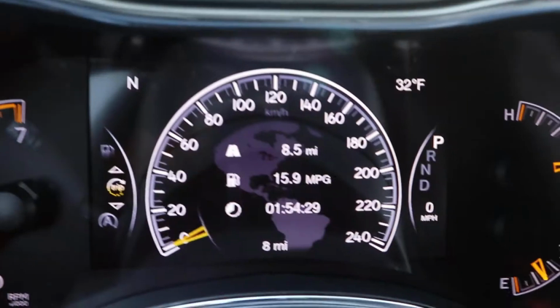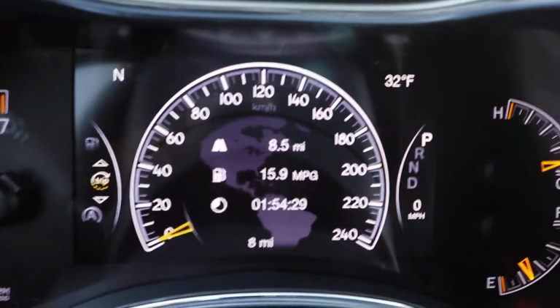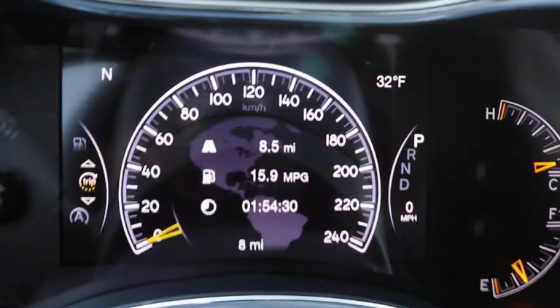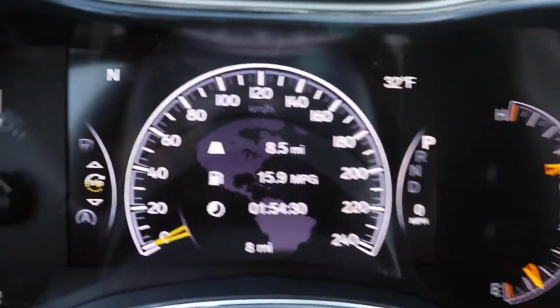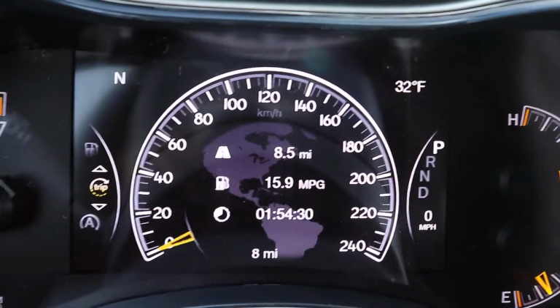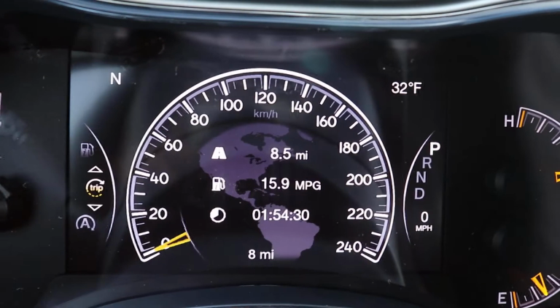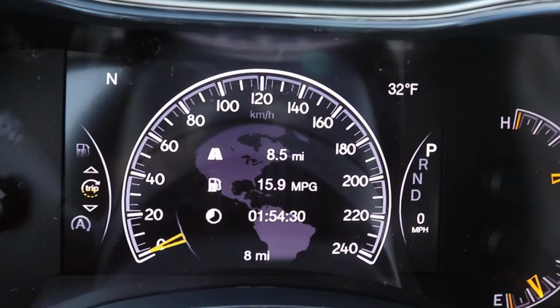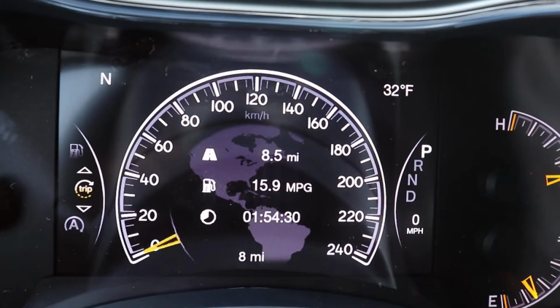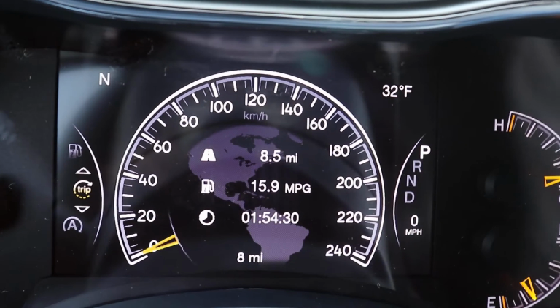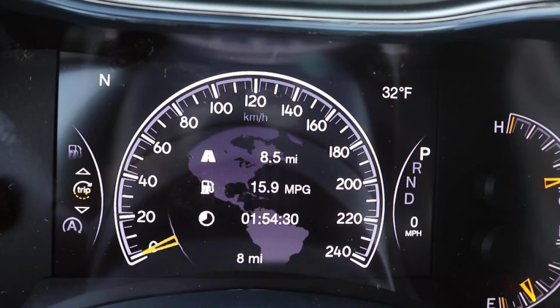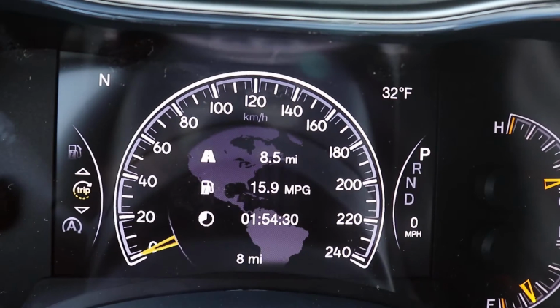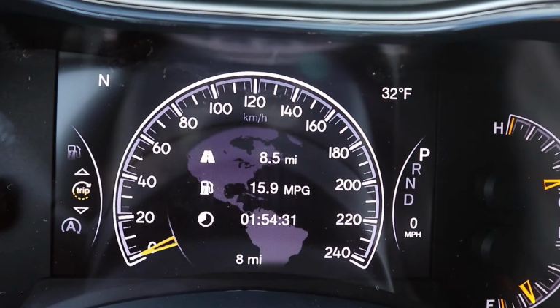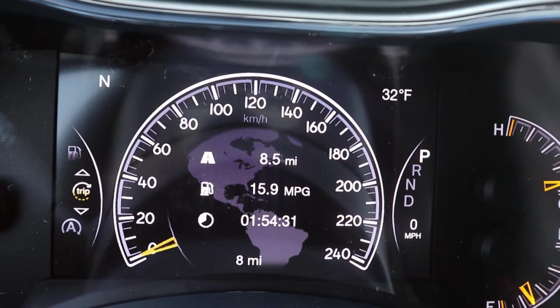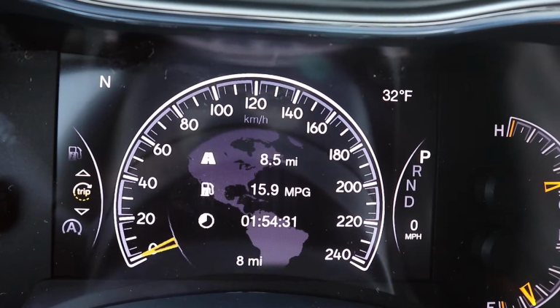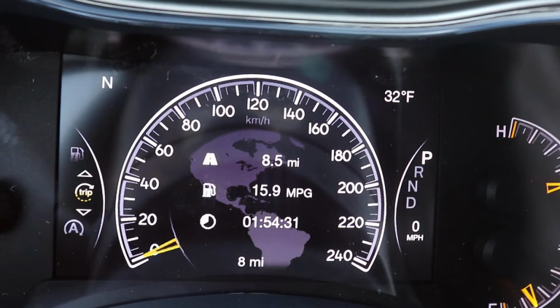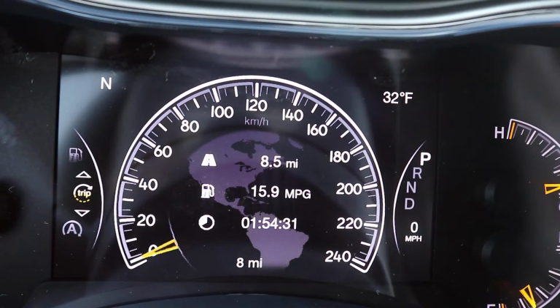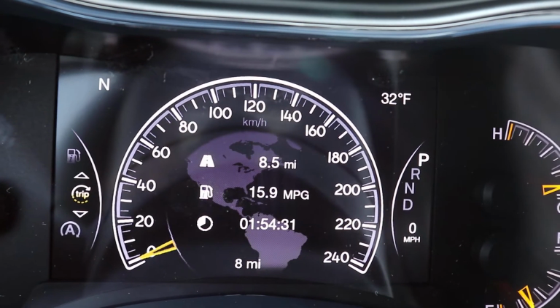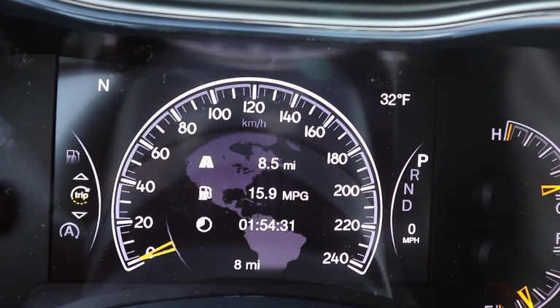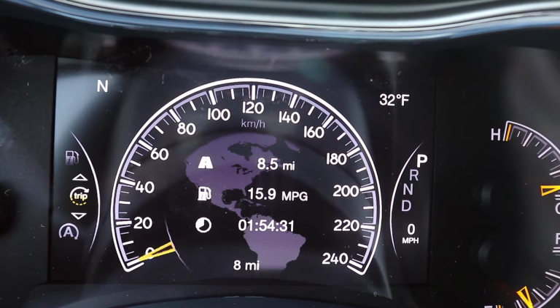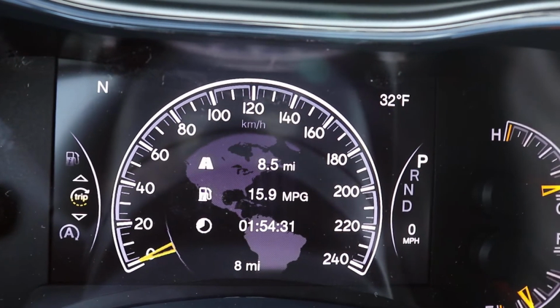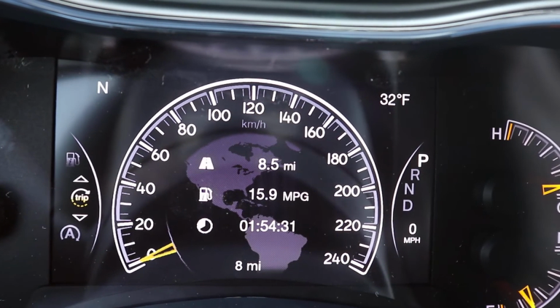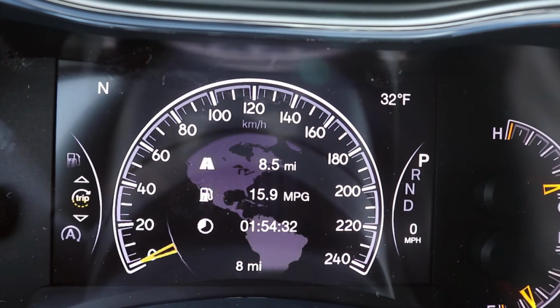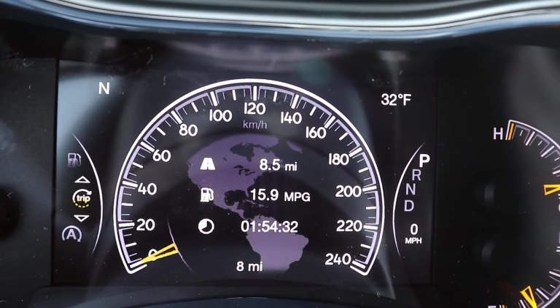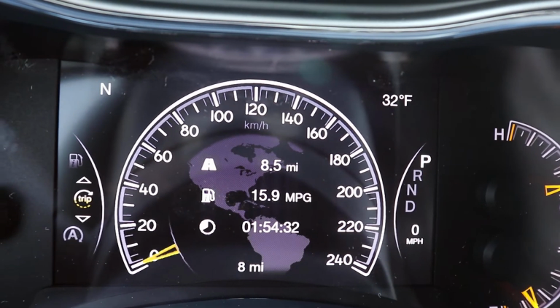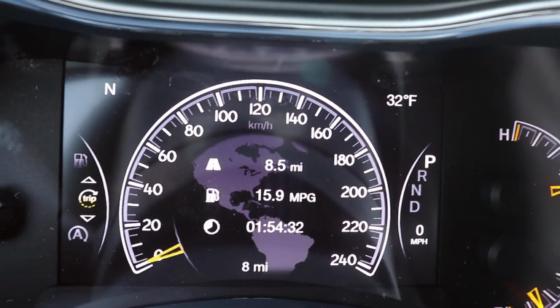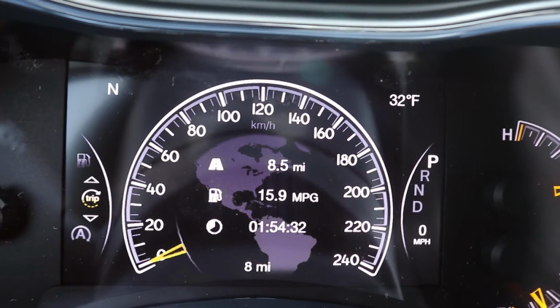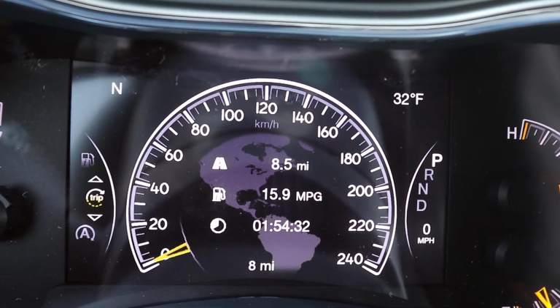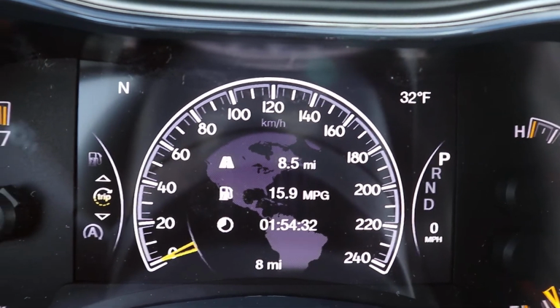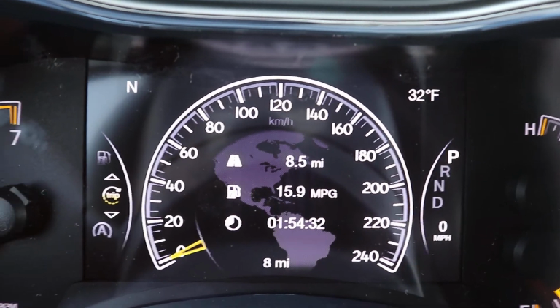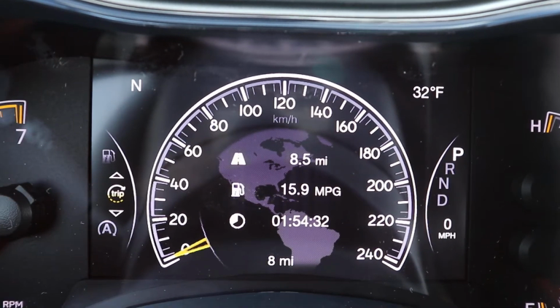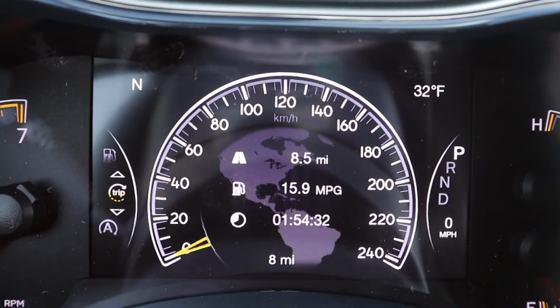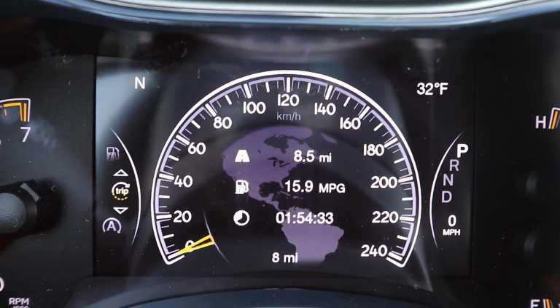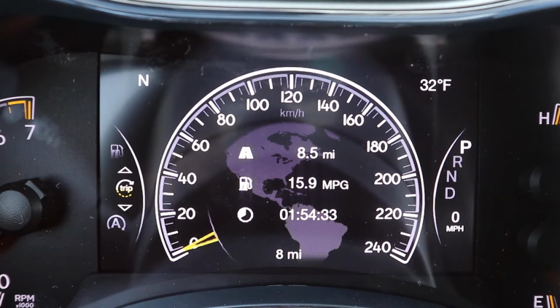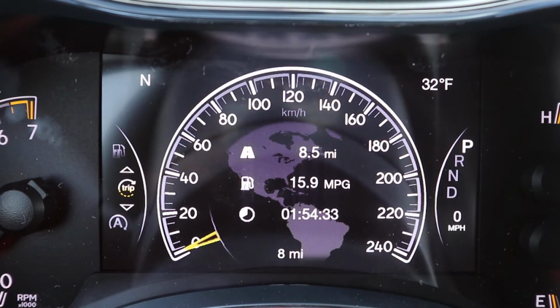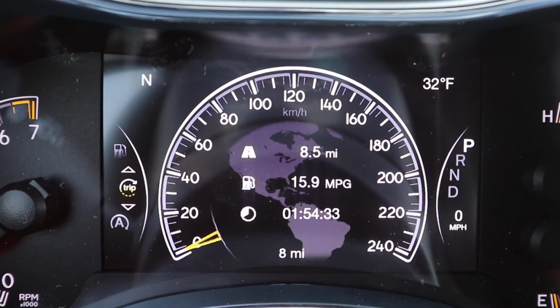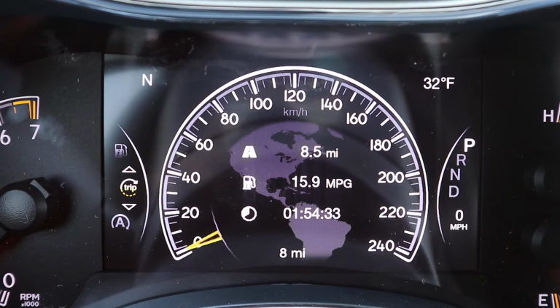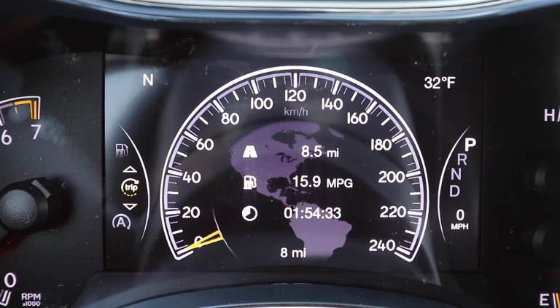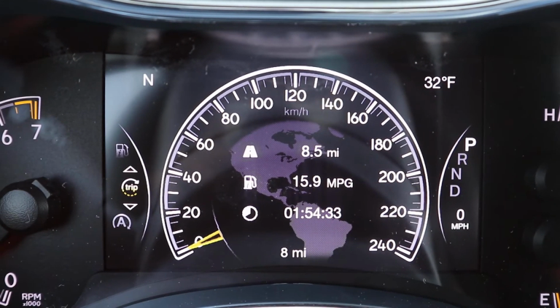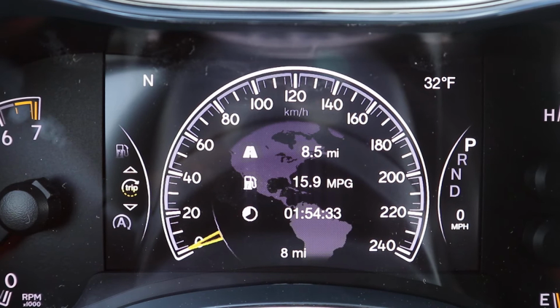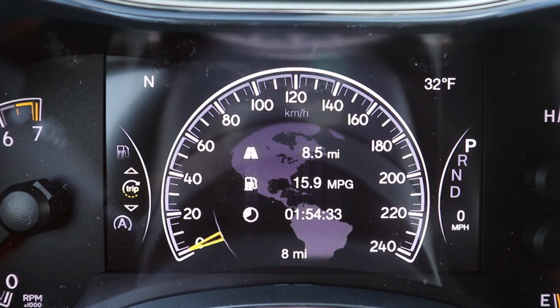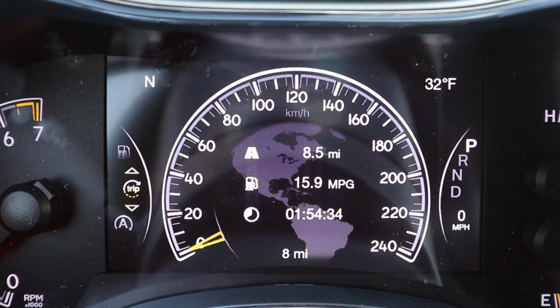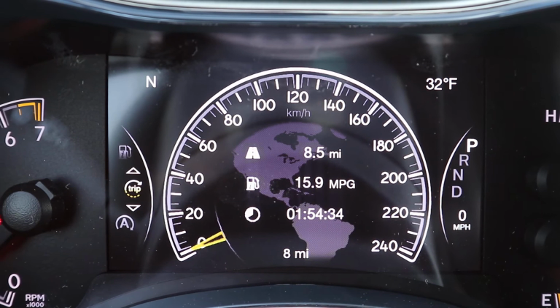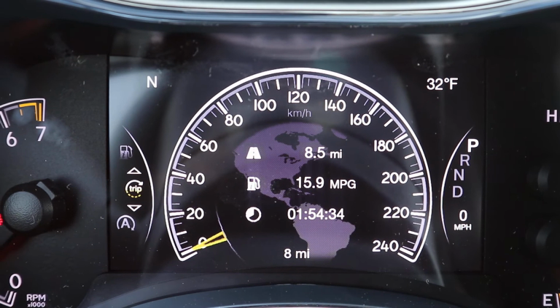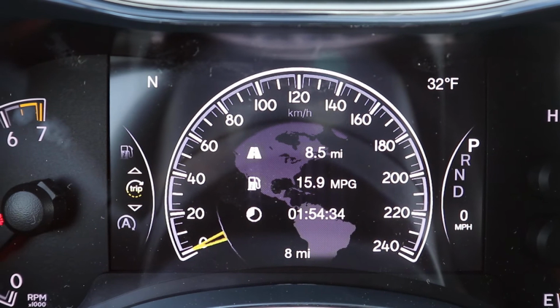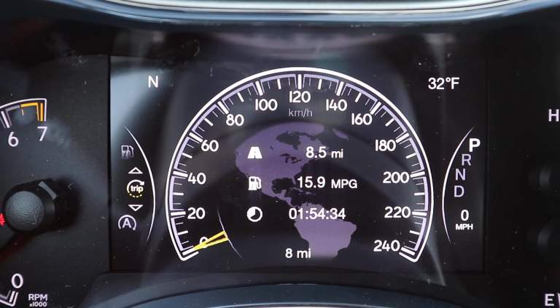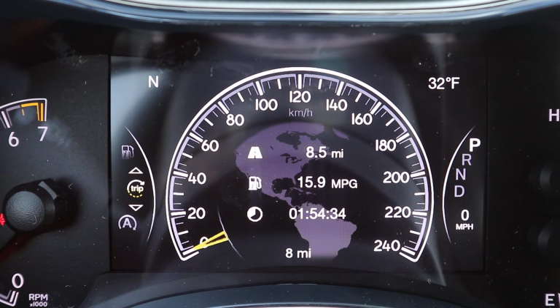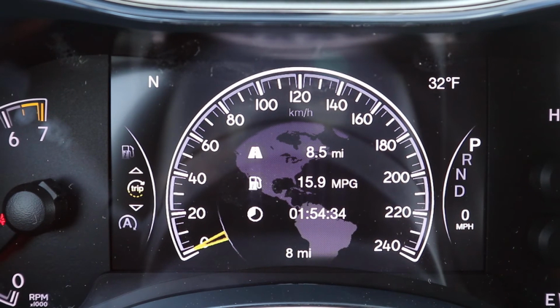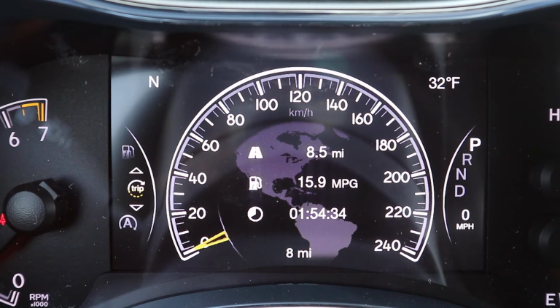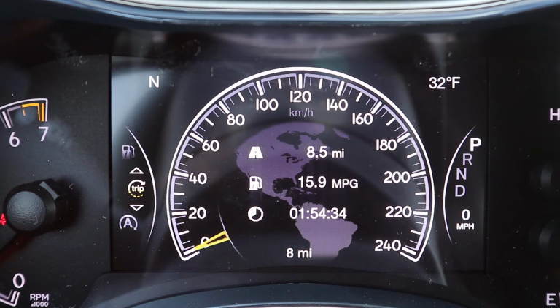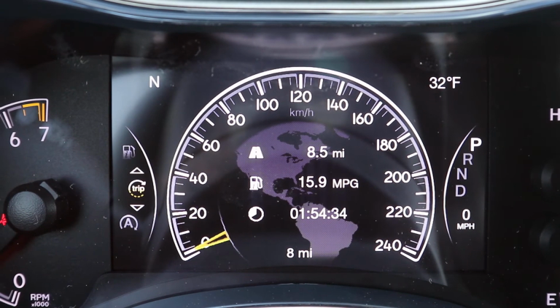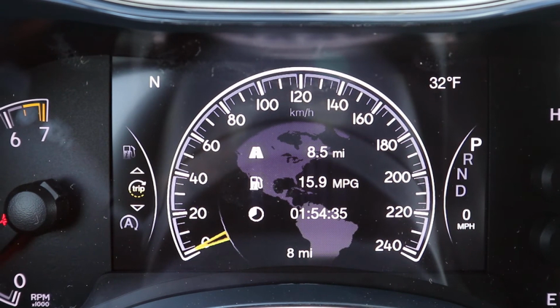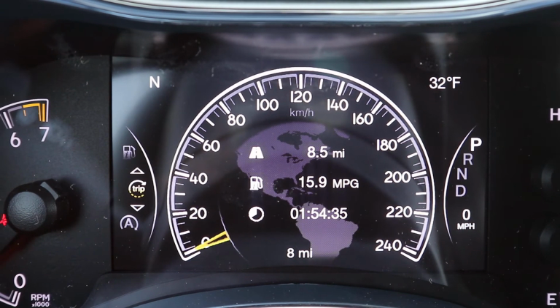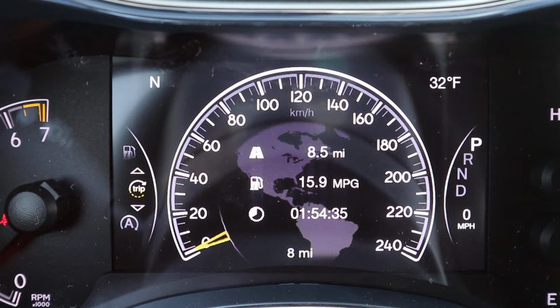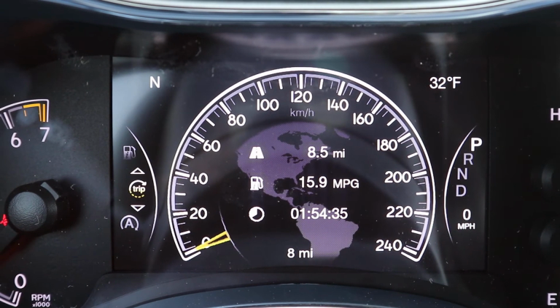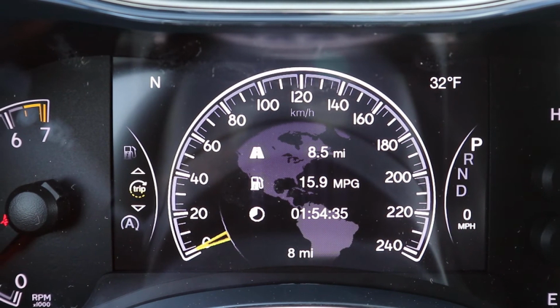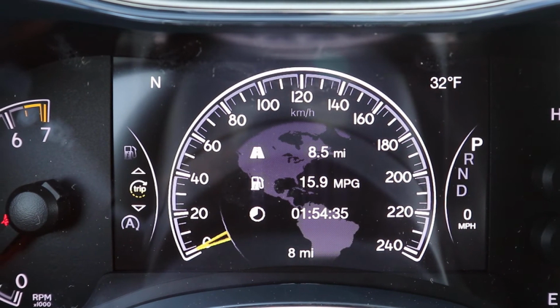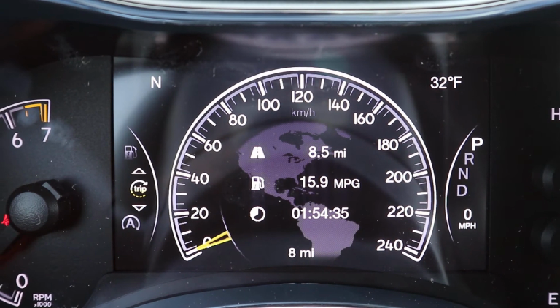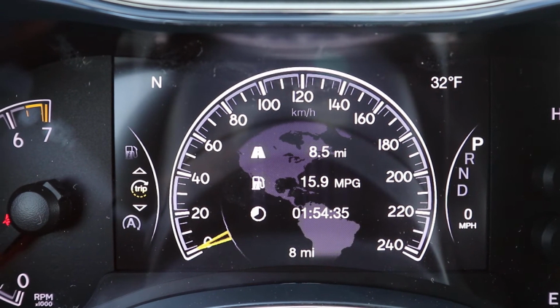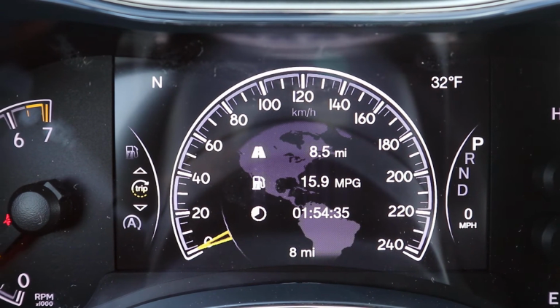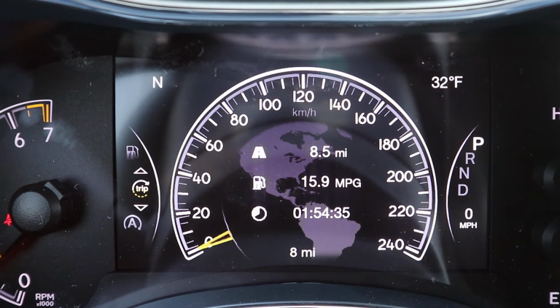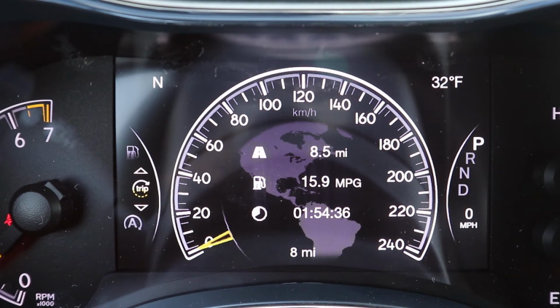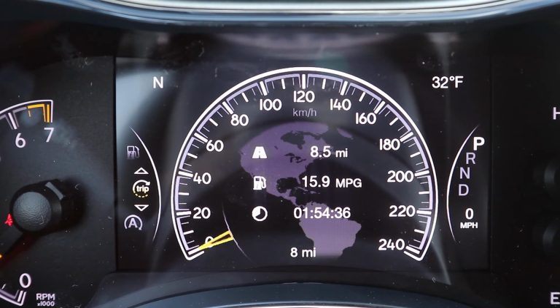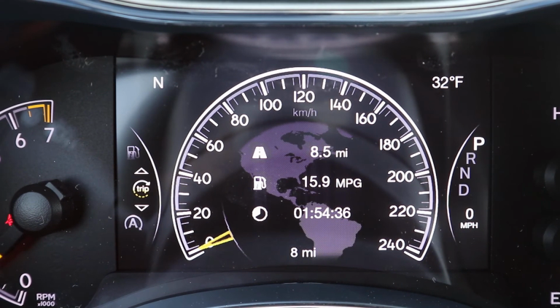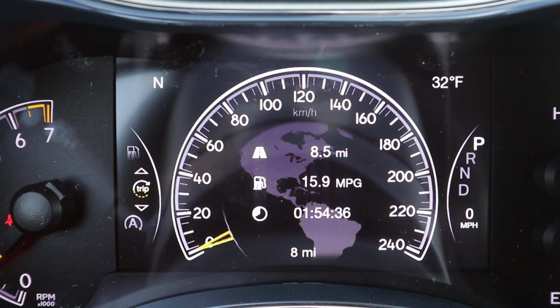If you're interested in this vehicle, give us a call here at Terry Henricks Chrysler at 419-445-2576.